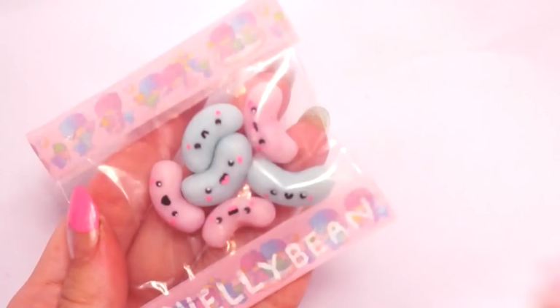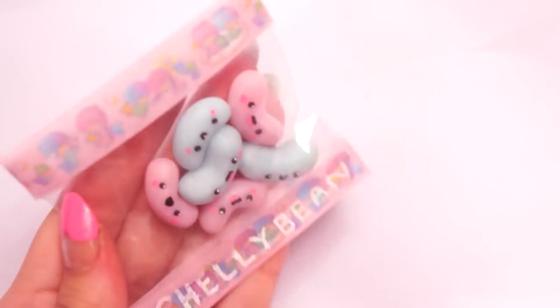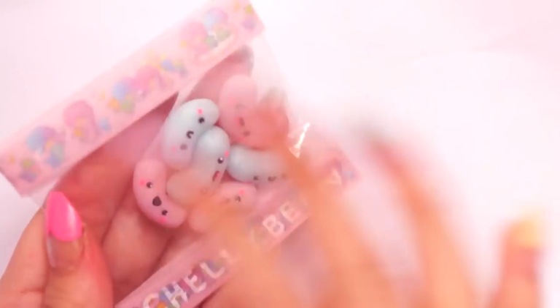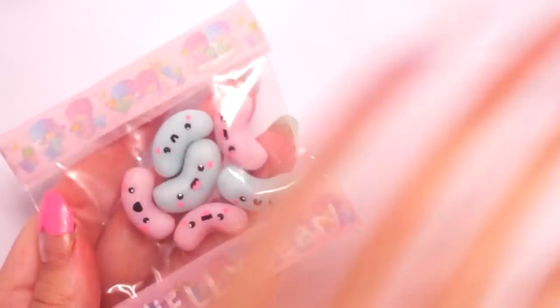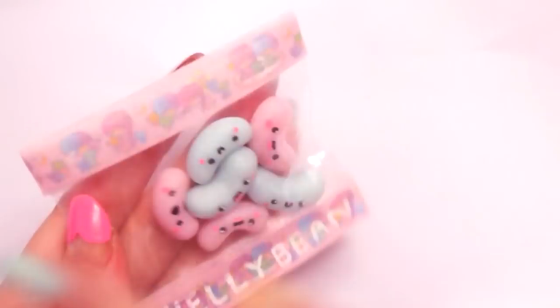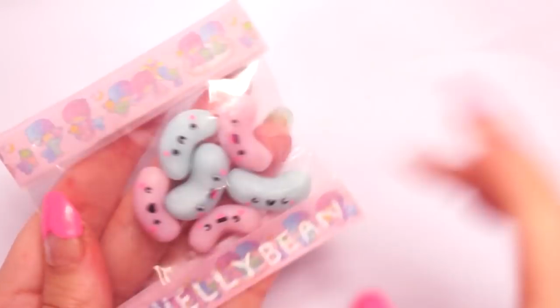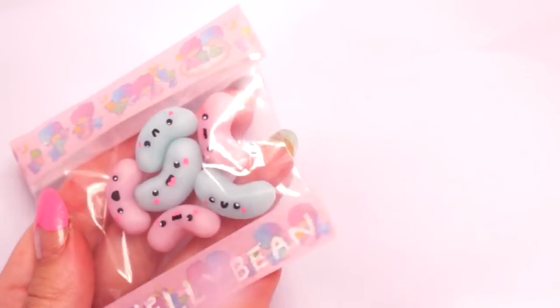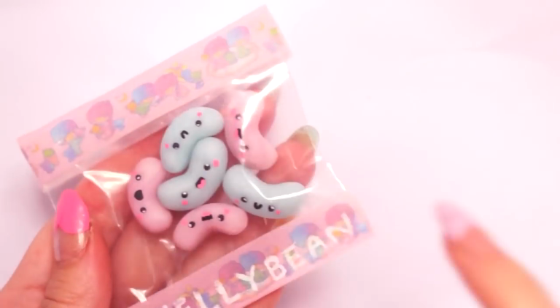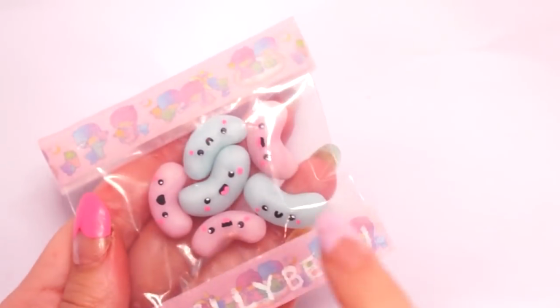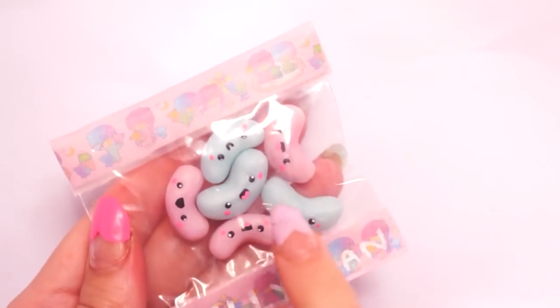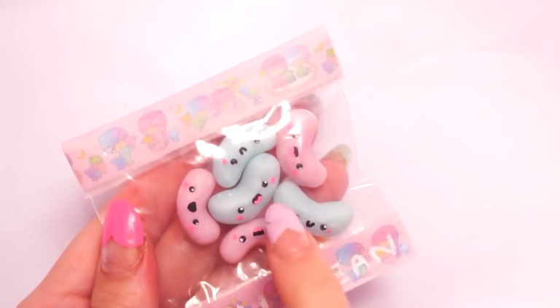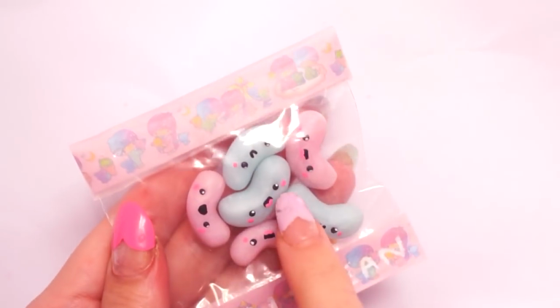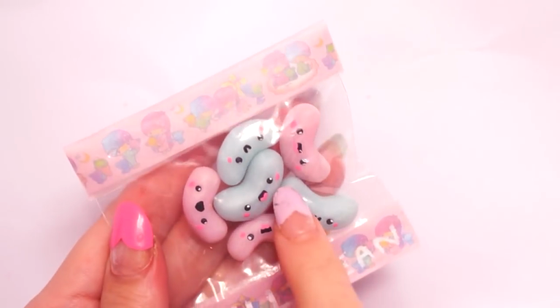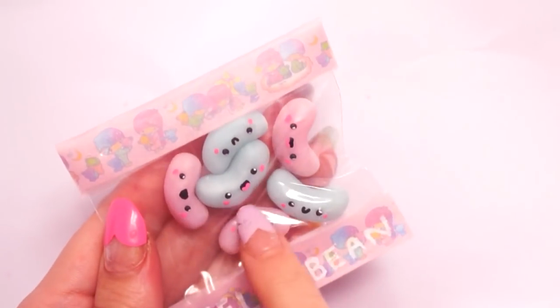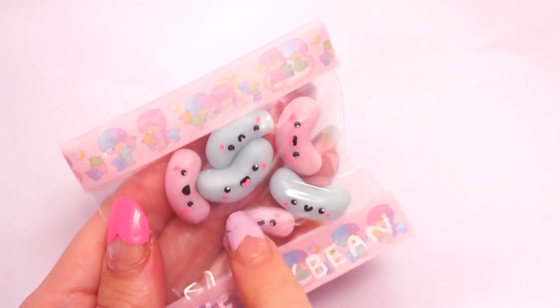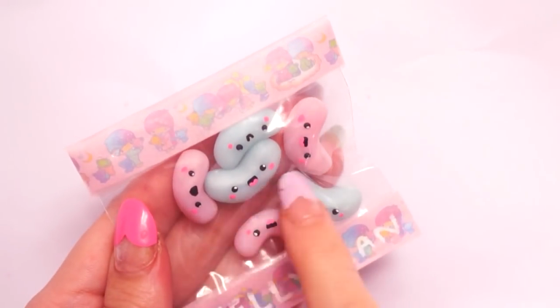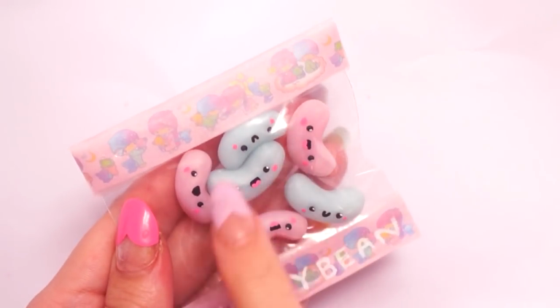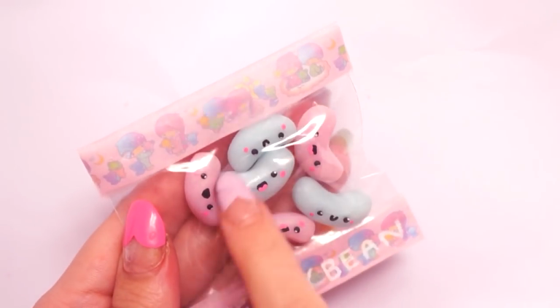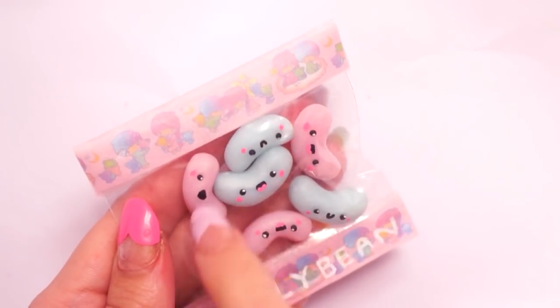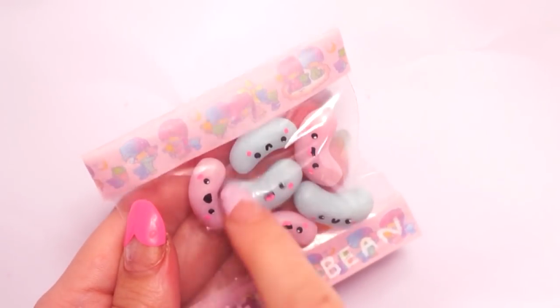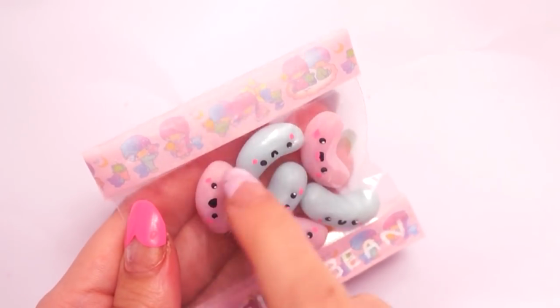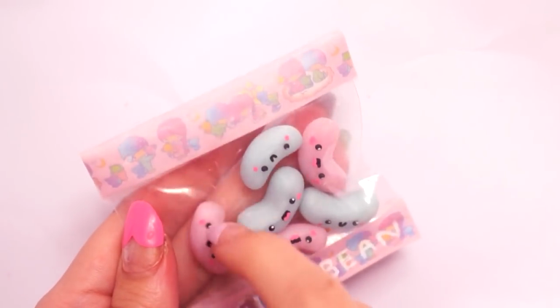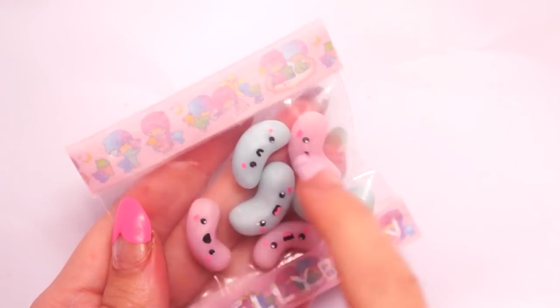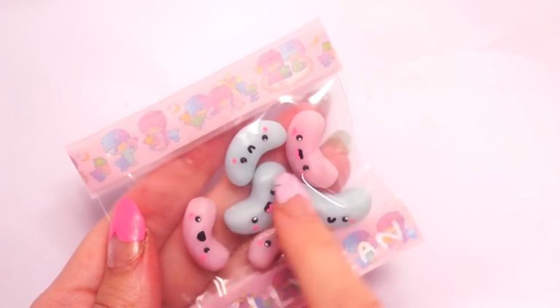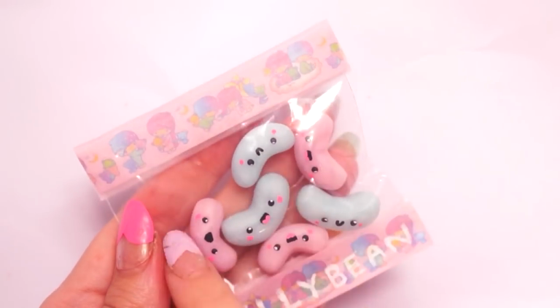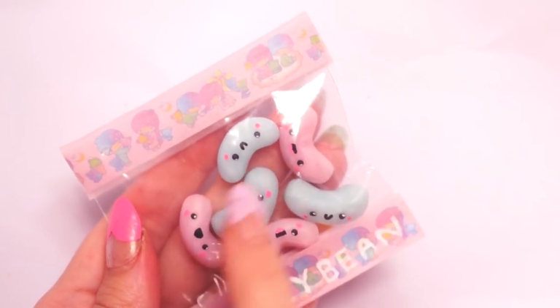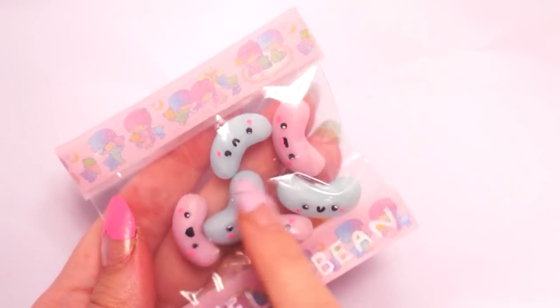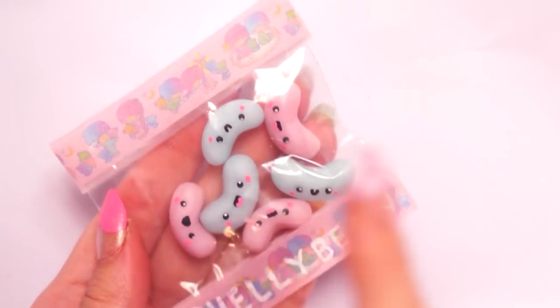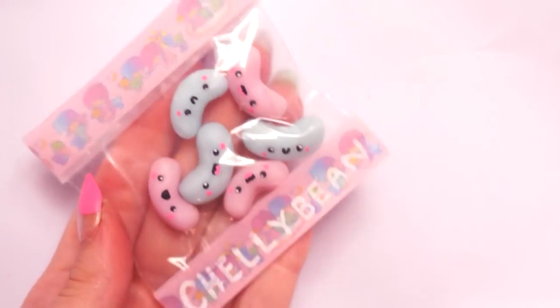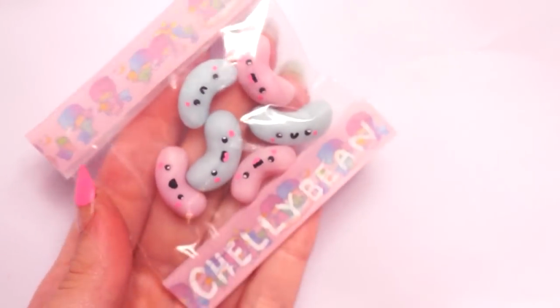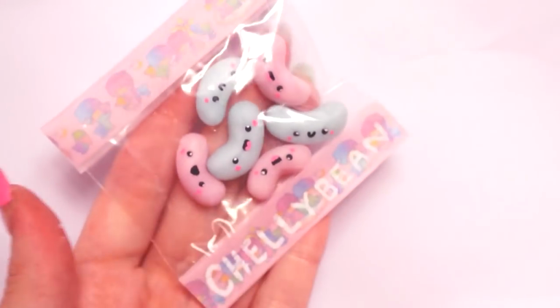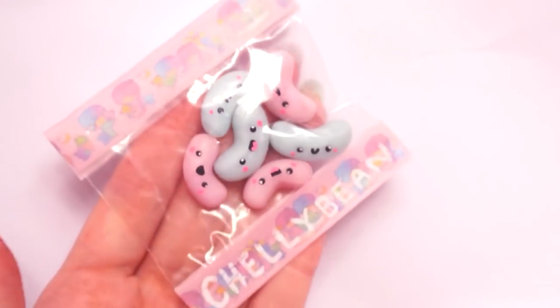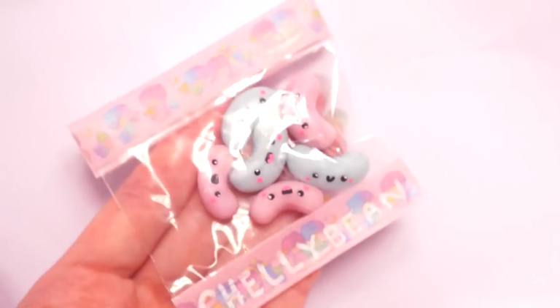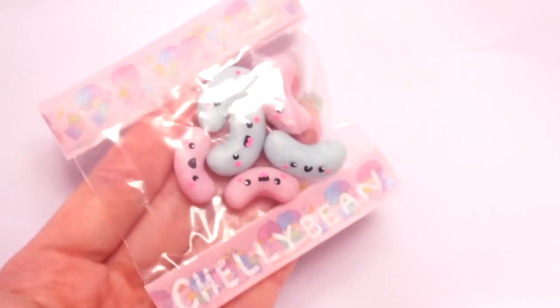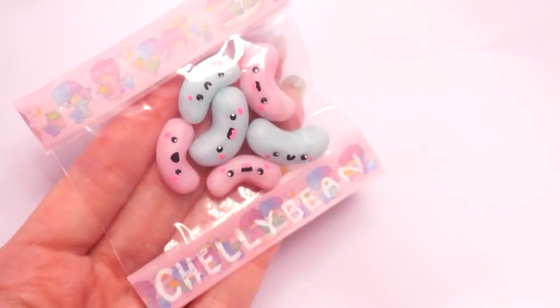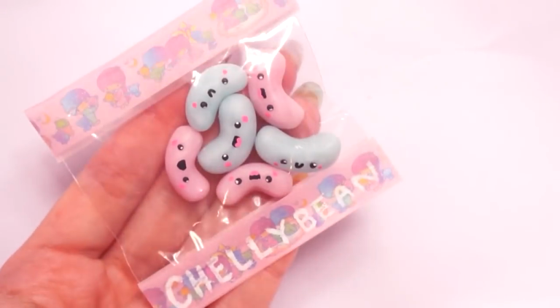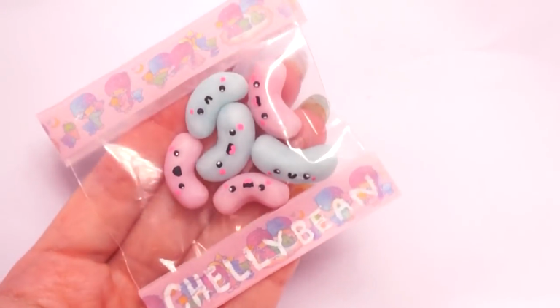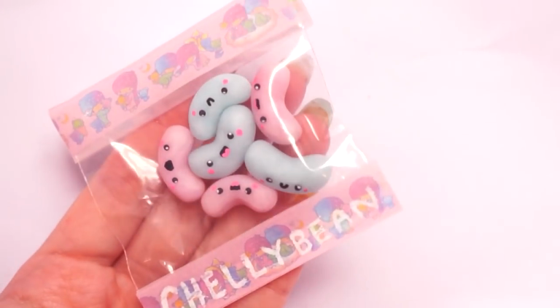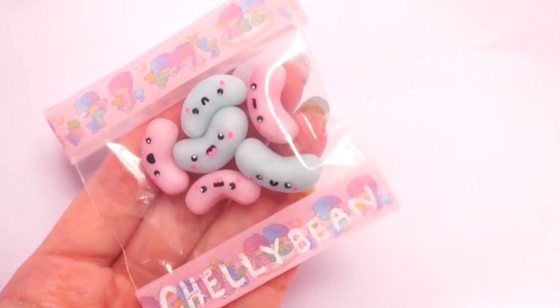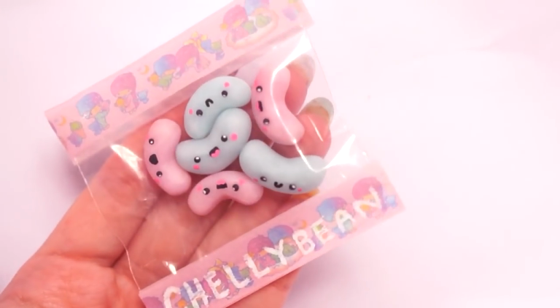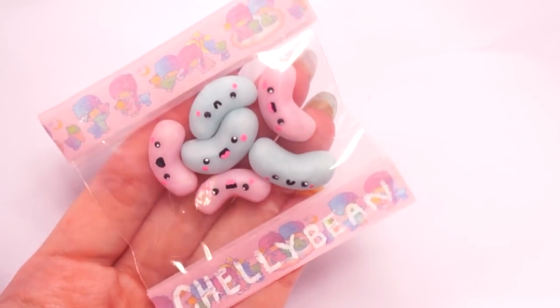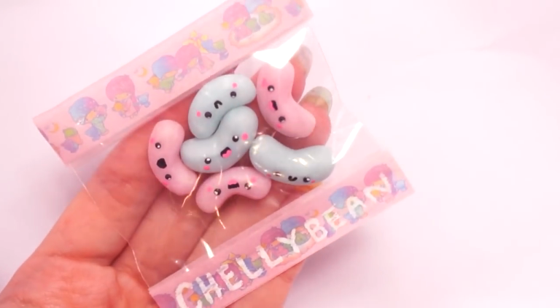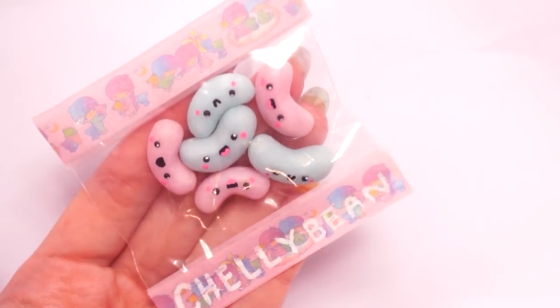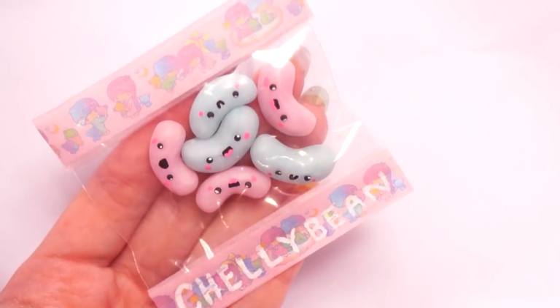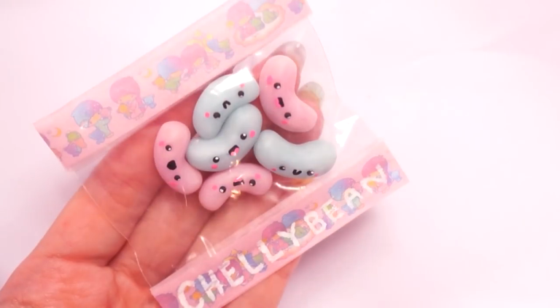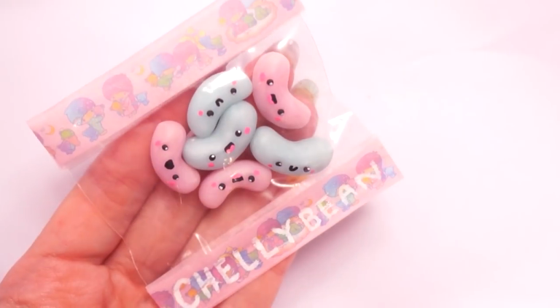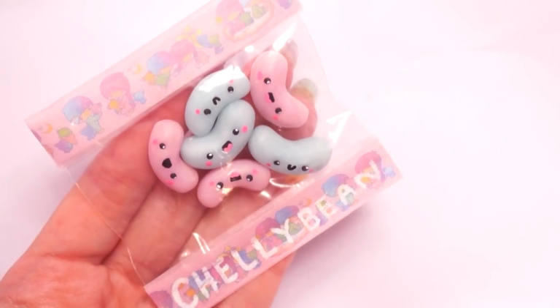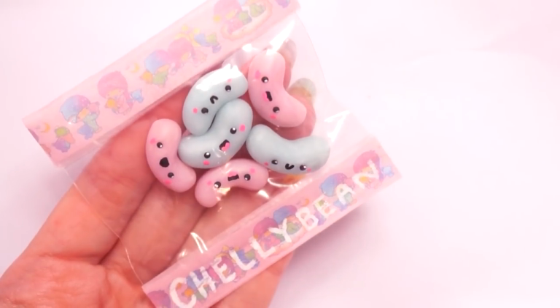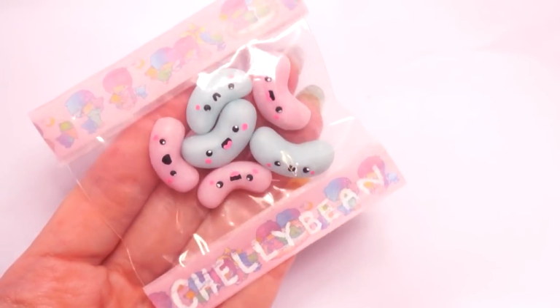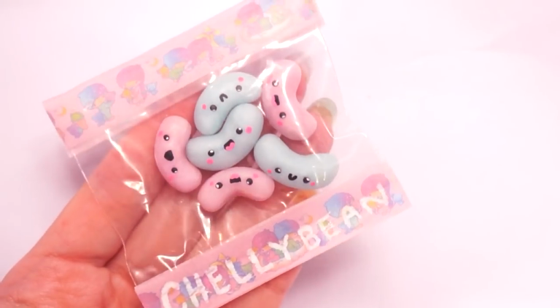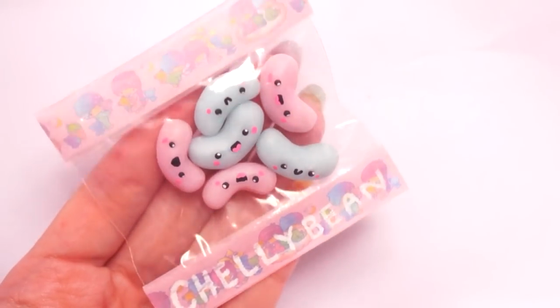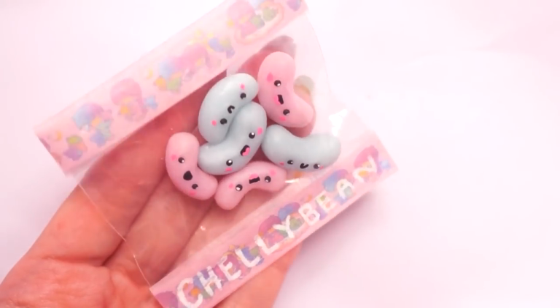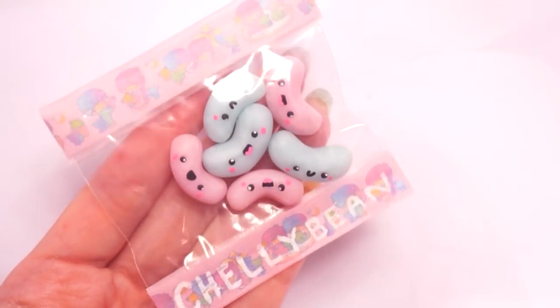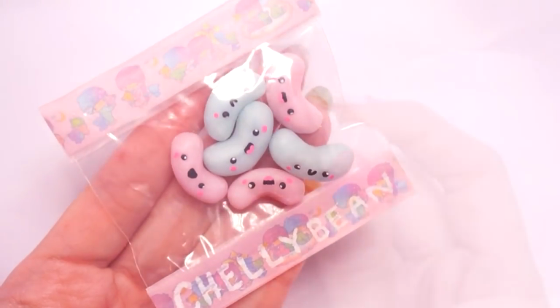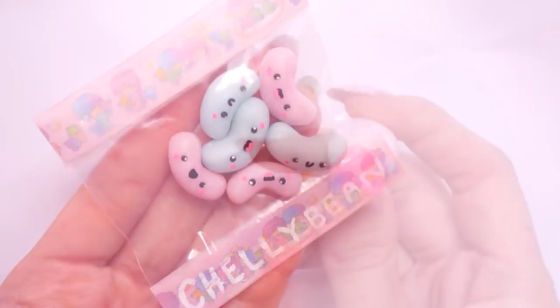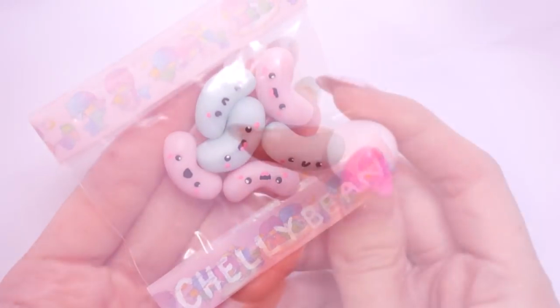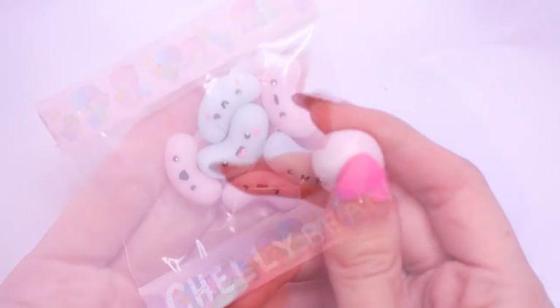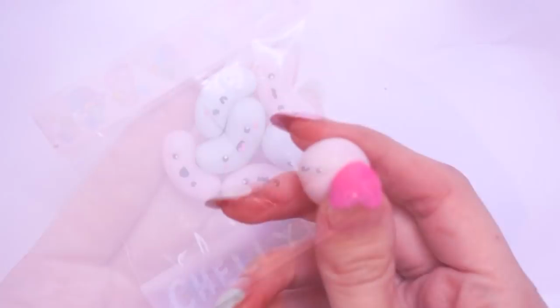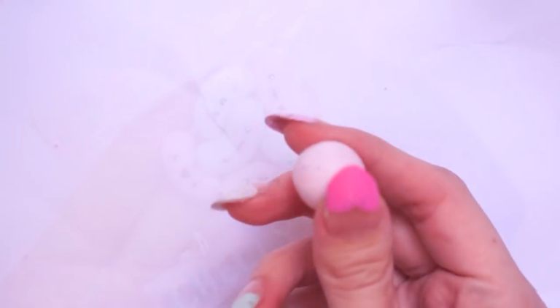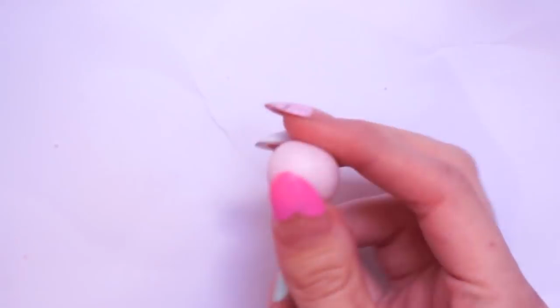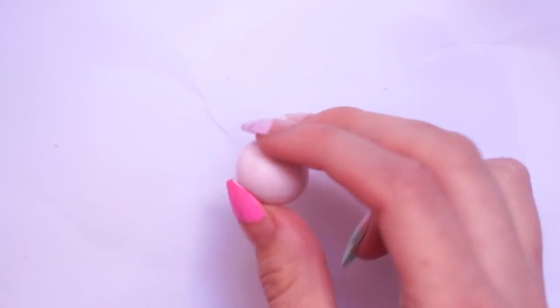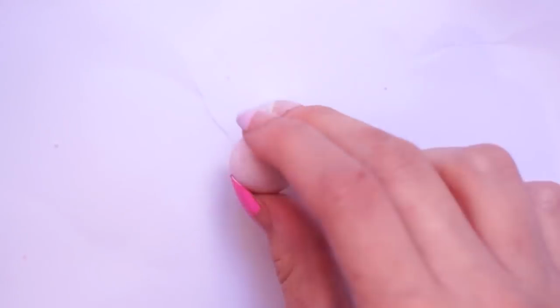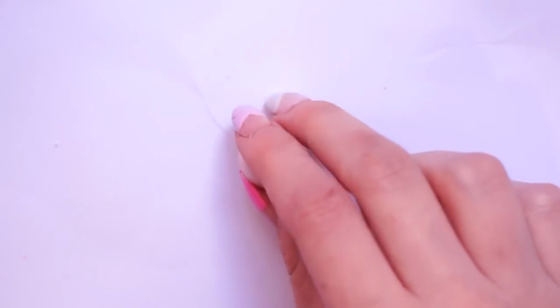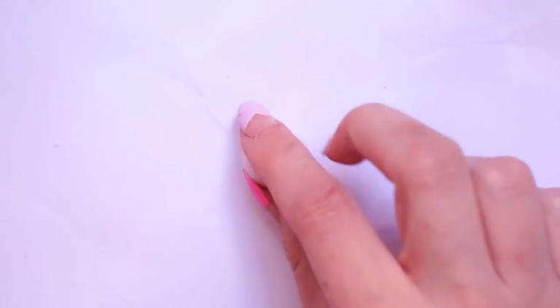Hello everybody, welcome back to my channel. In today's video I have a tutorial on this polymer clay charm like jelly bean packet.